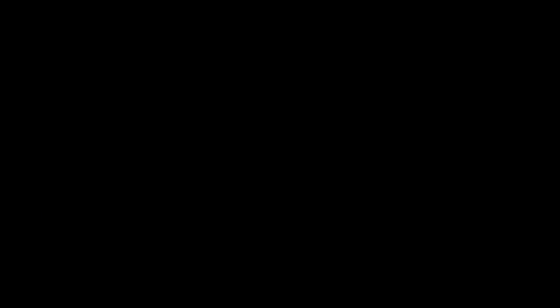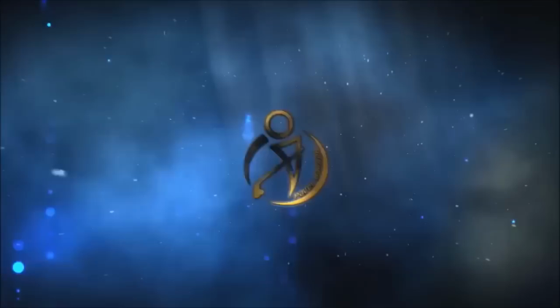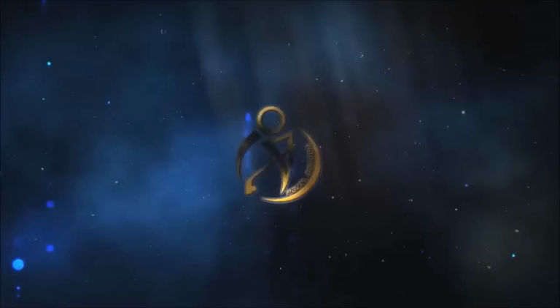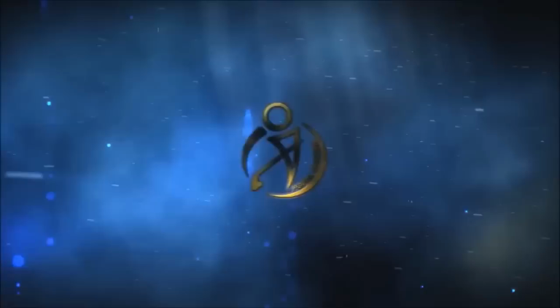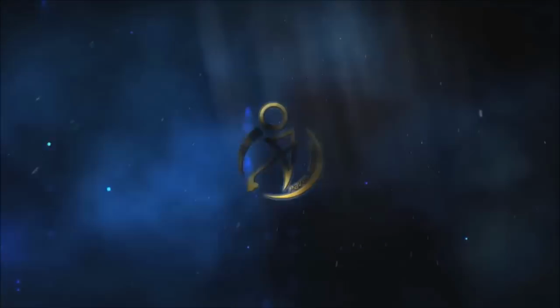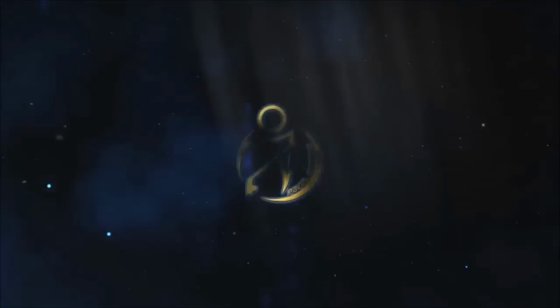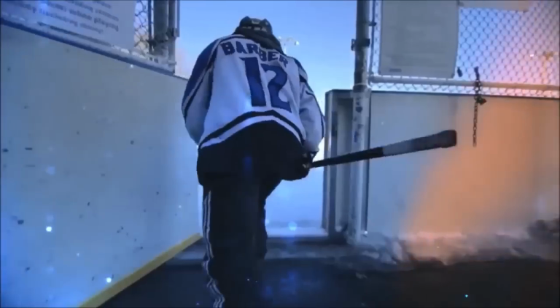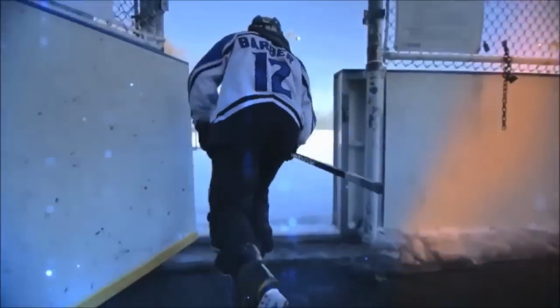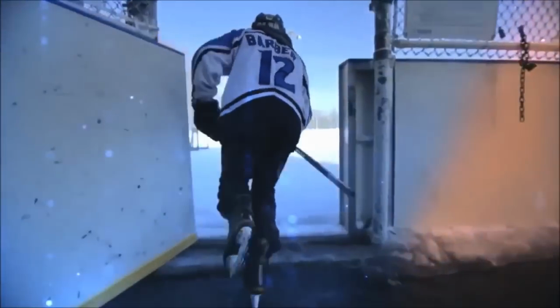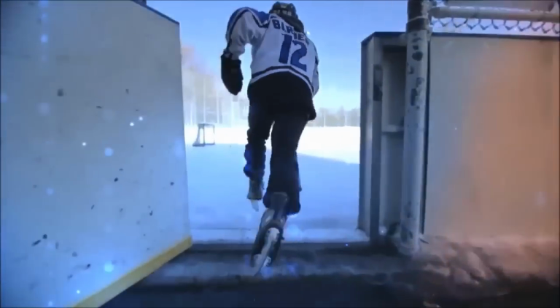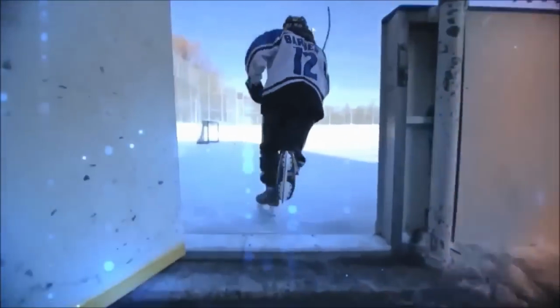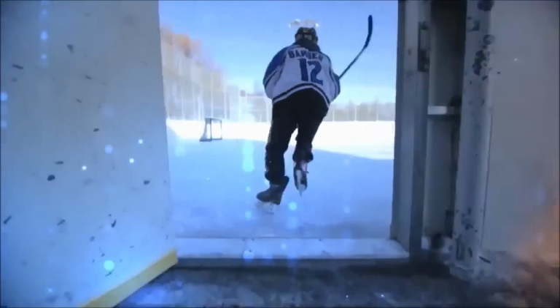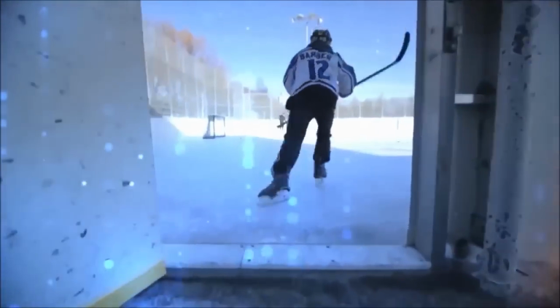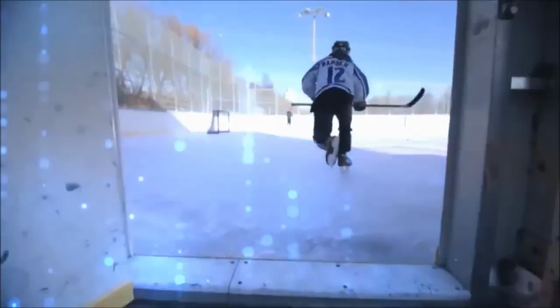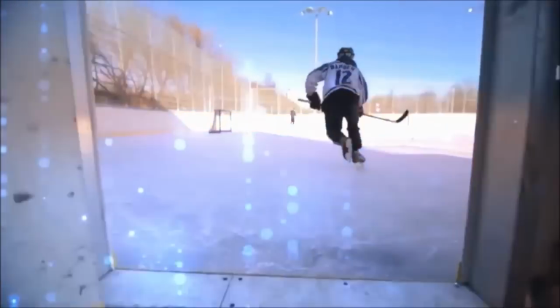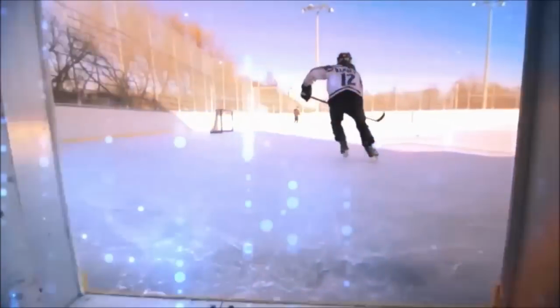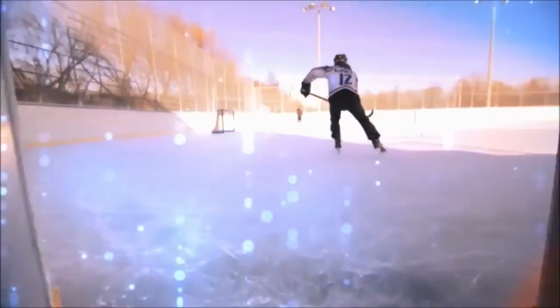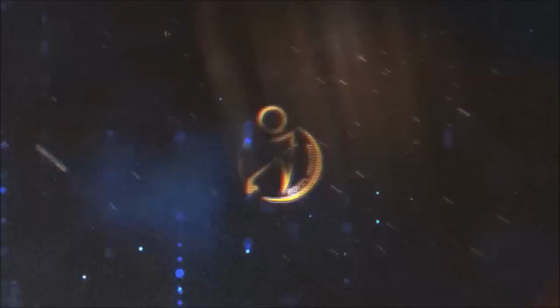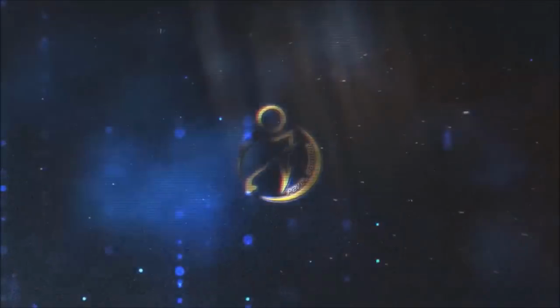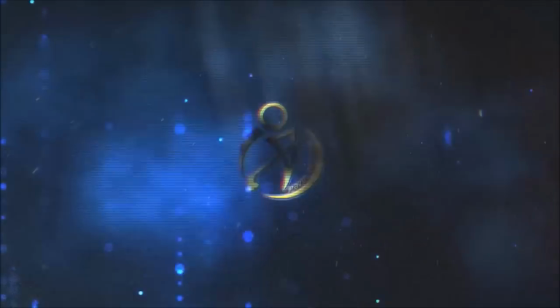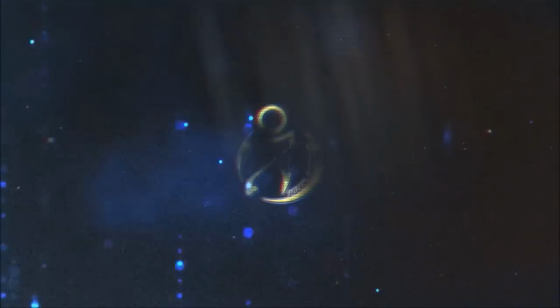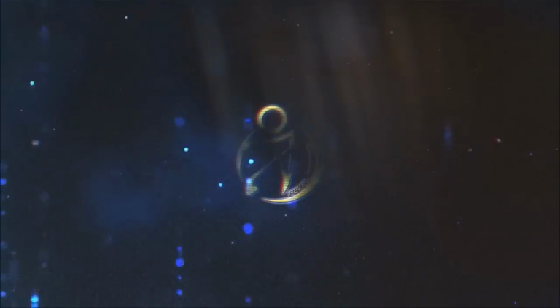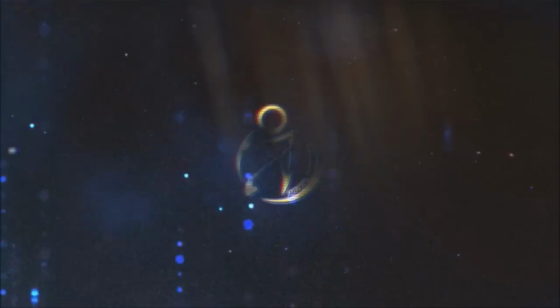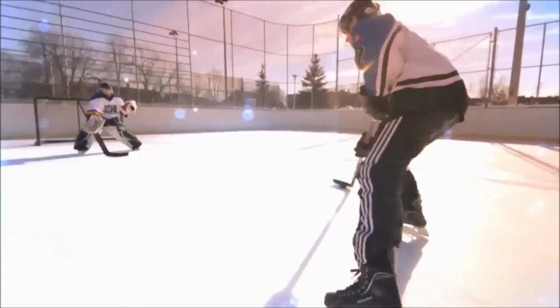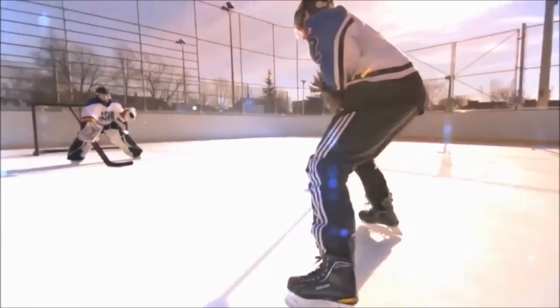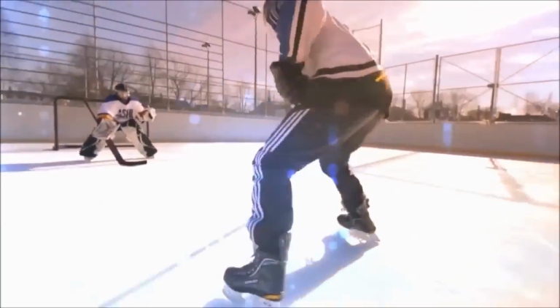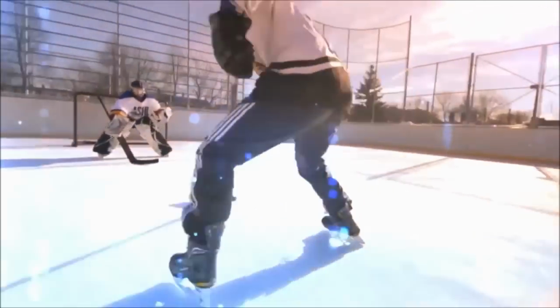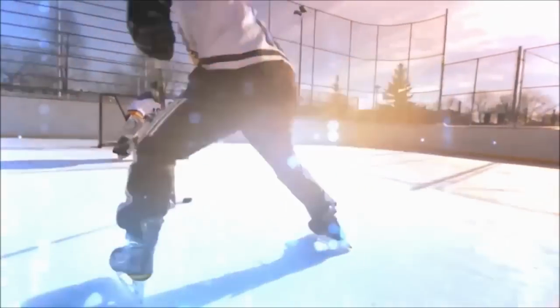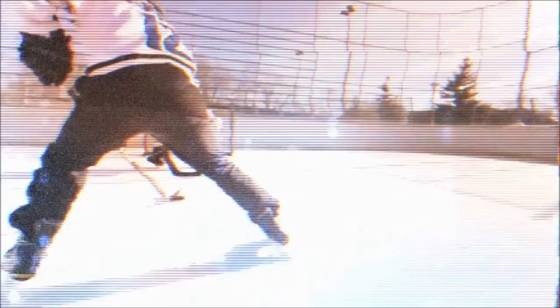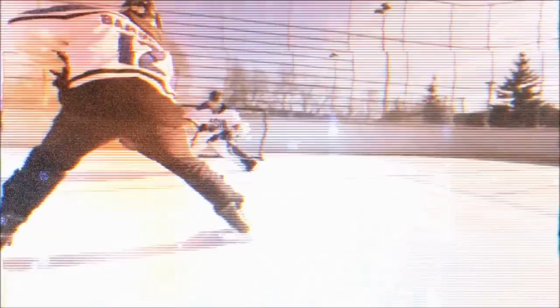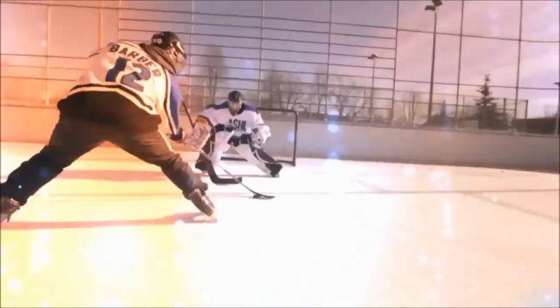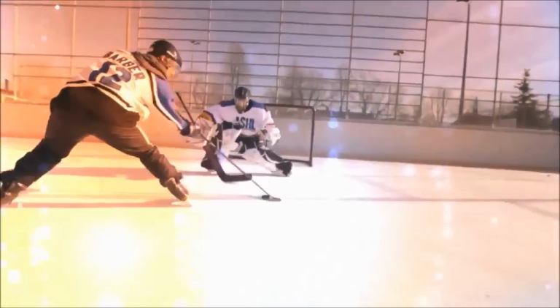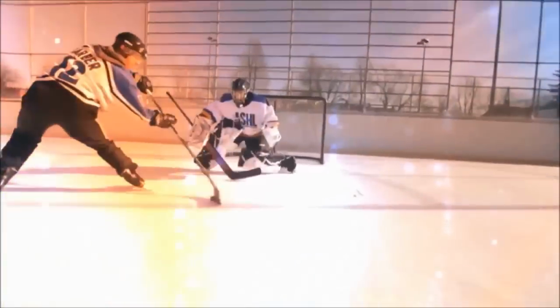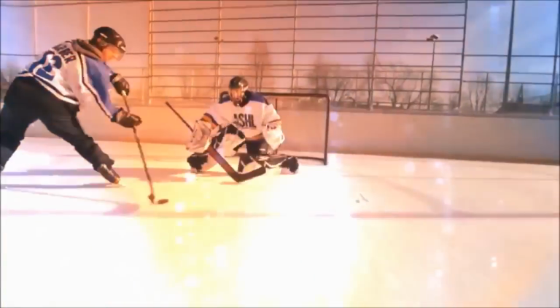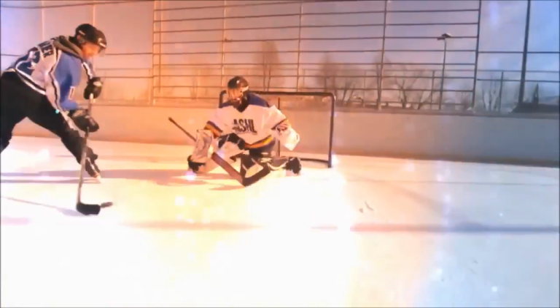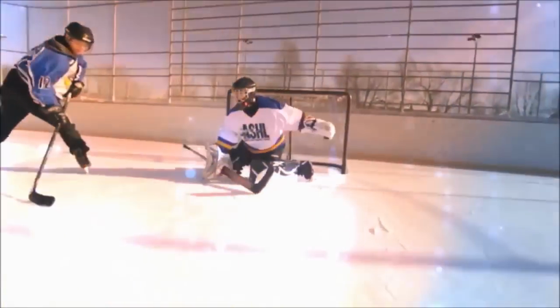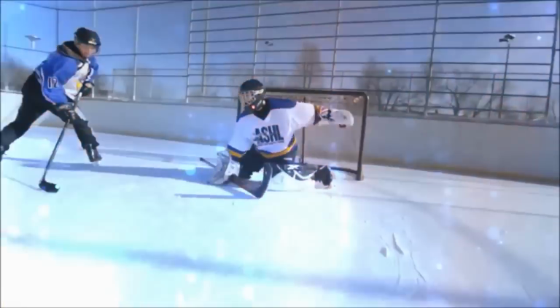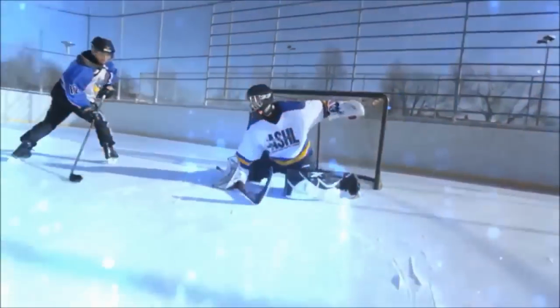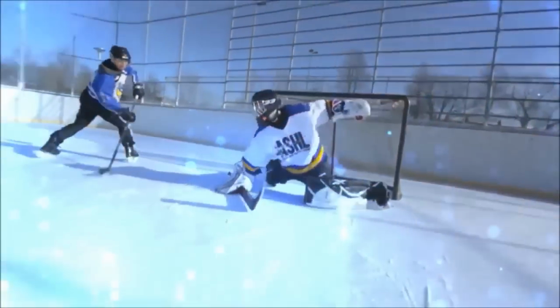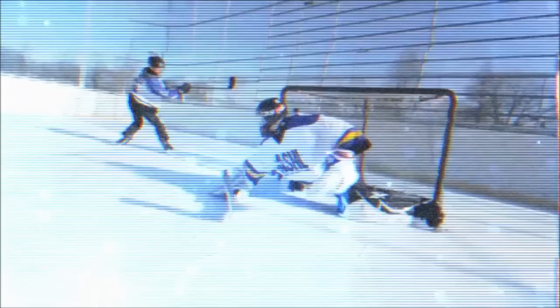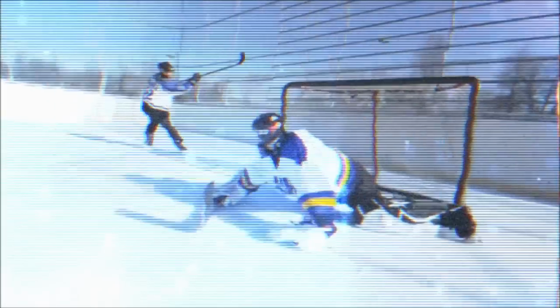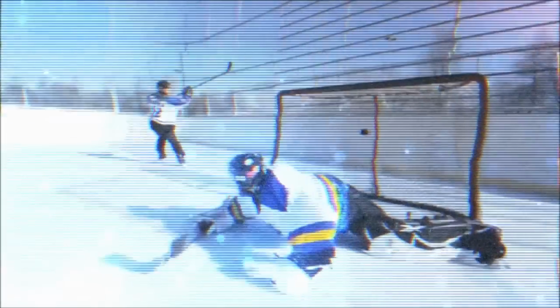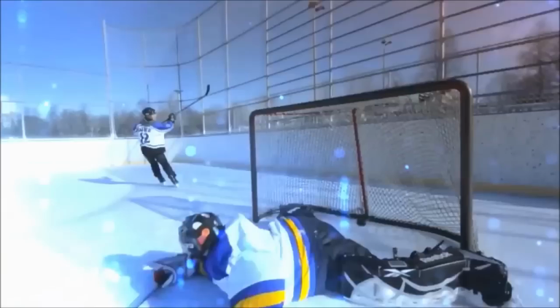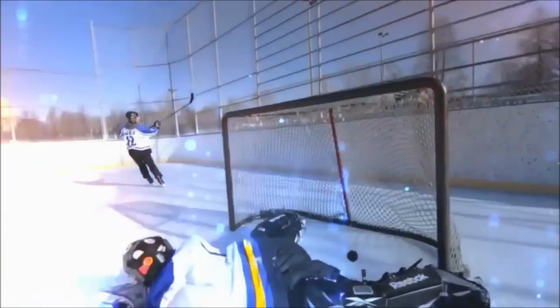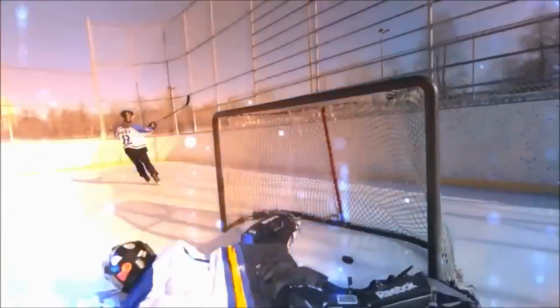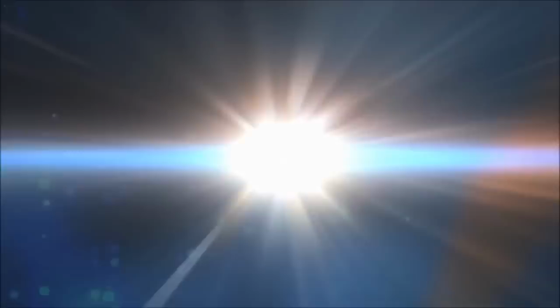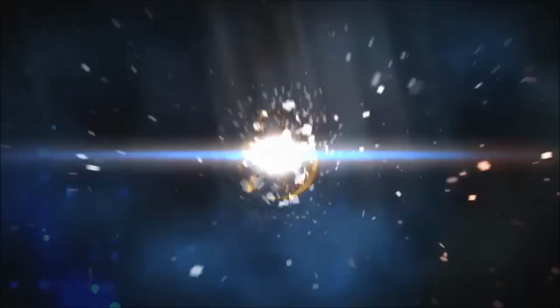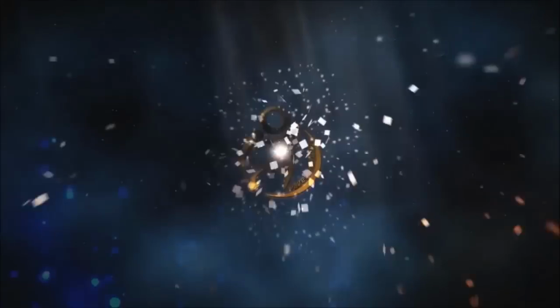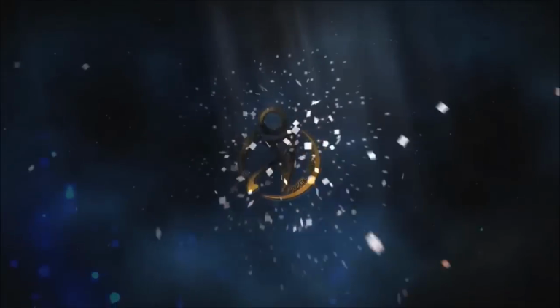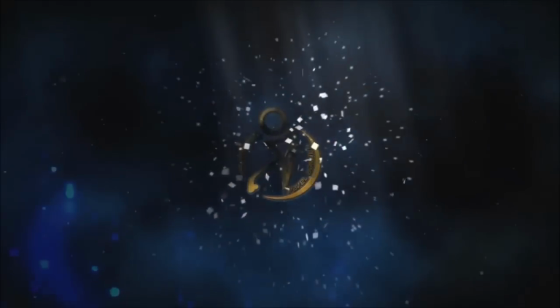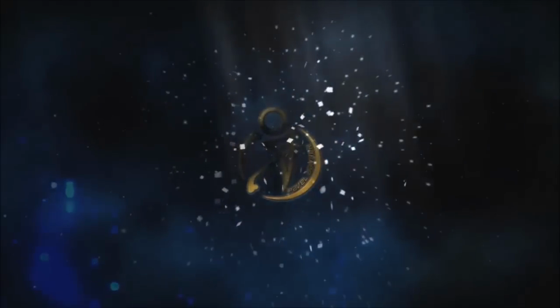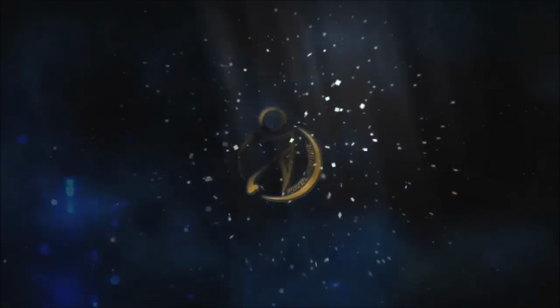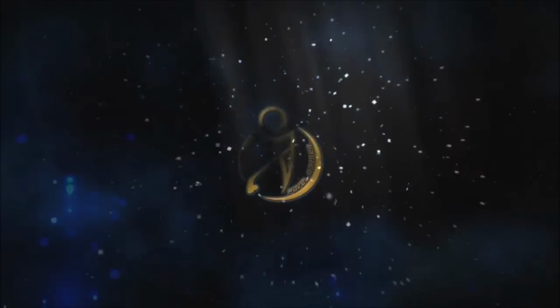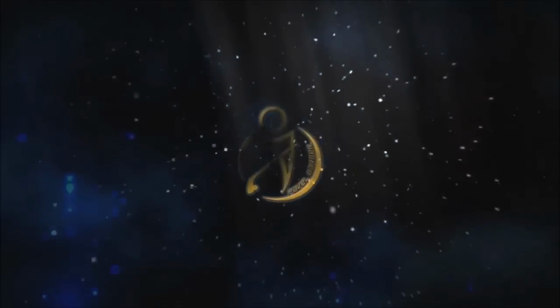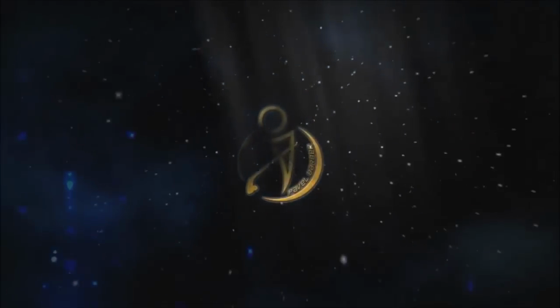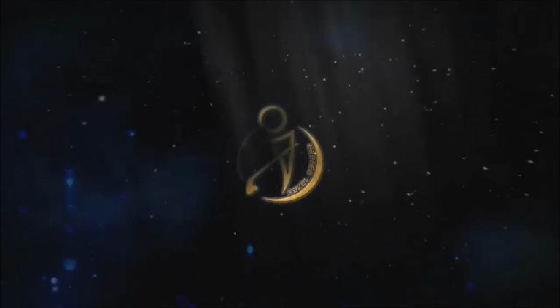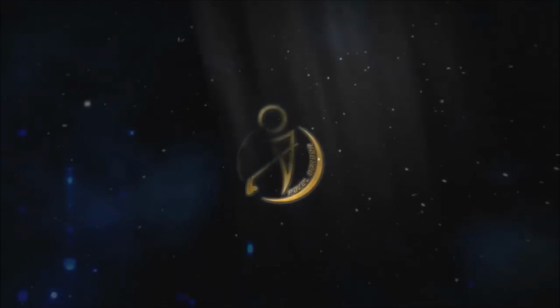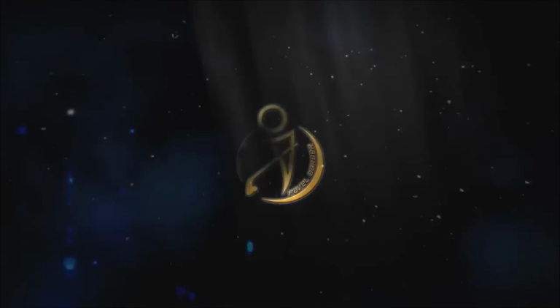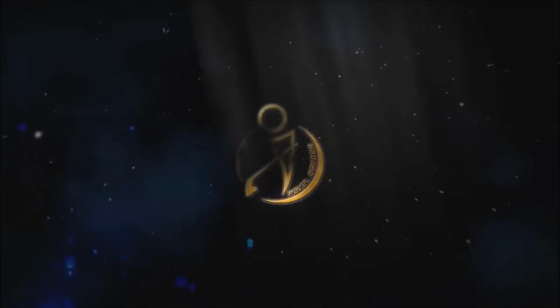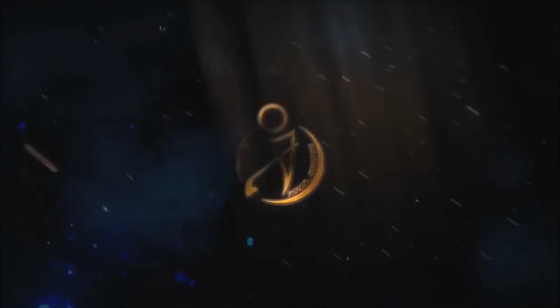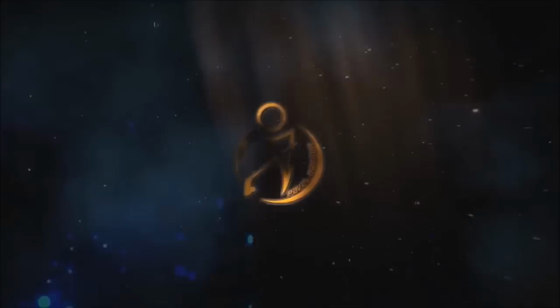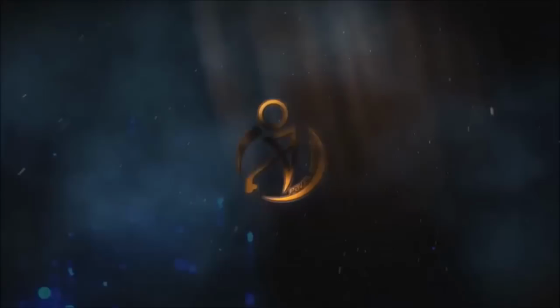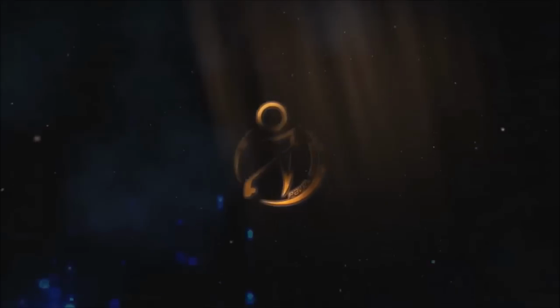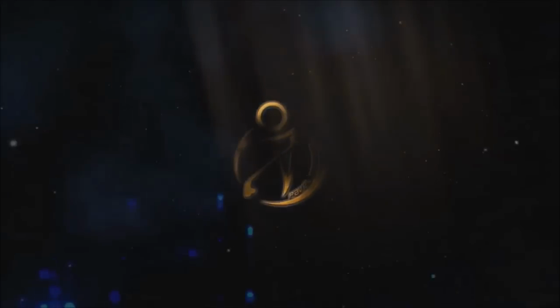Check out this creative shootout dangle from Tyler Svoboda in the North American Hockey Championship Skills Competition. Oh lordy.